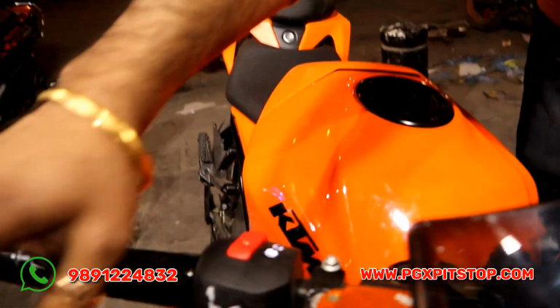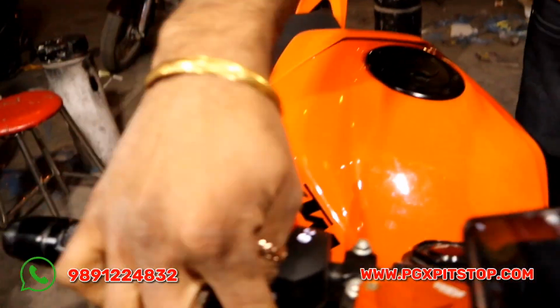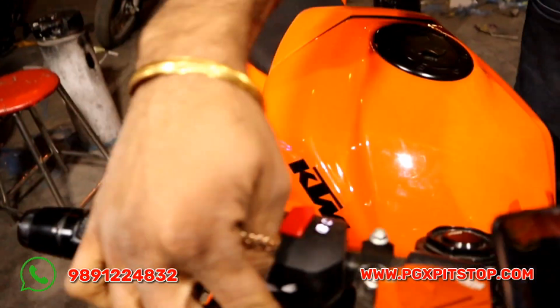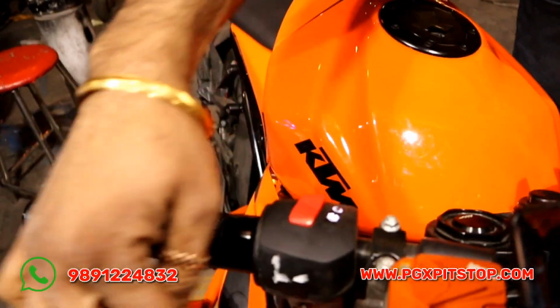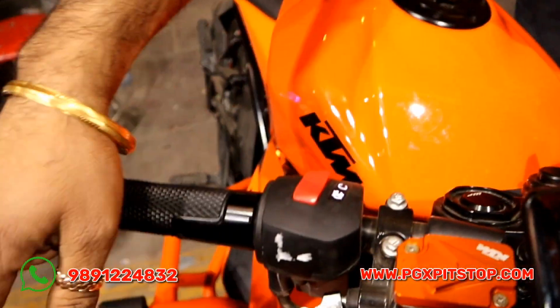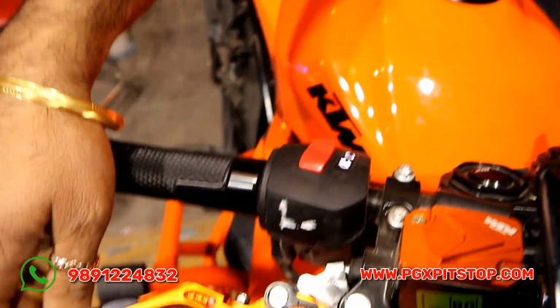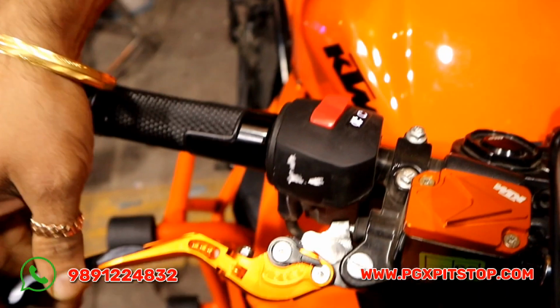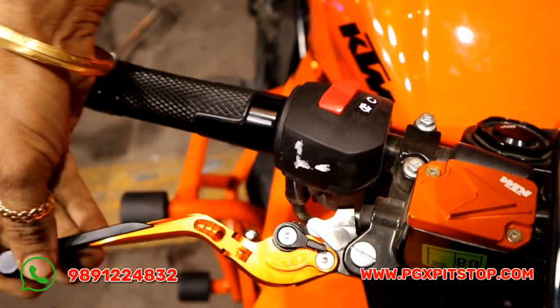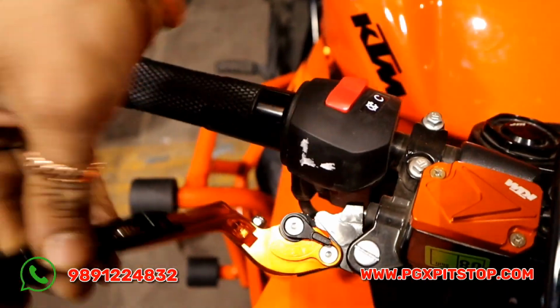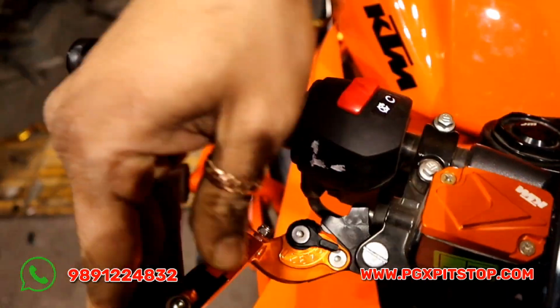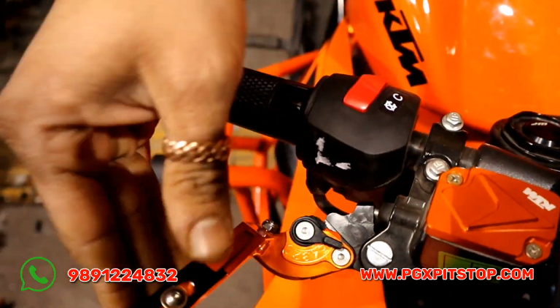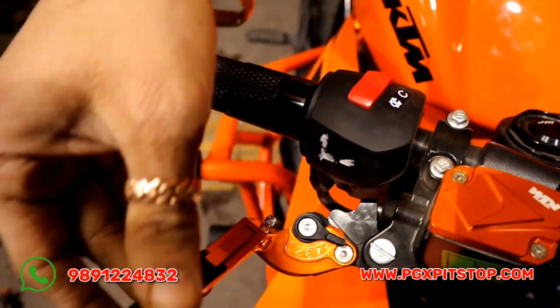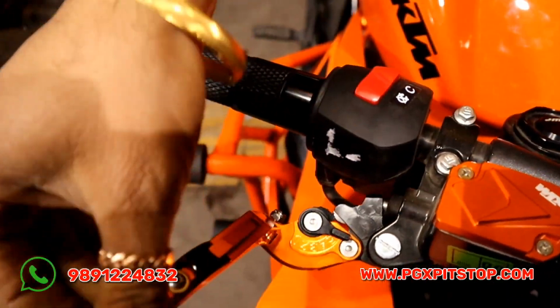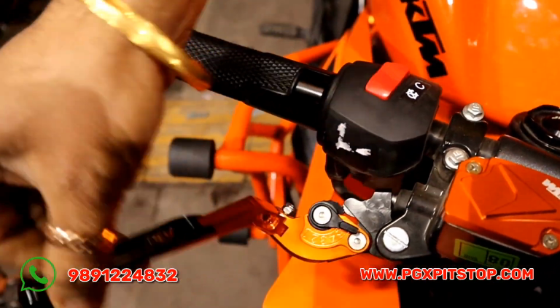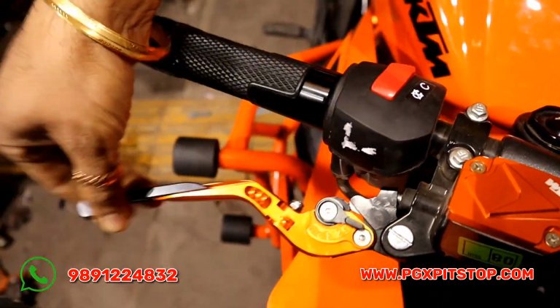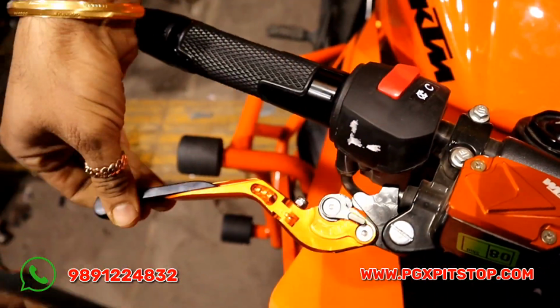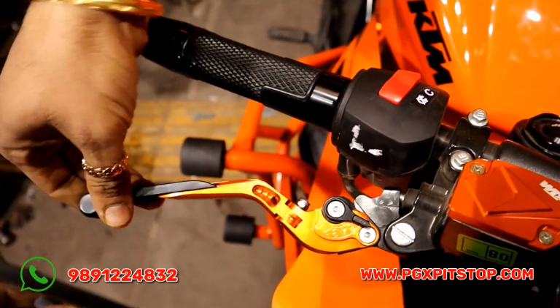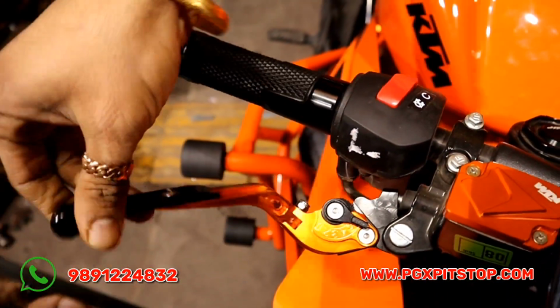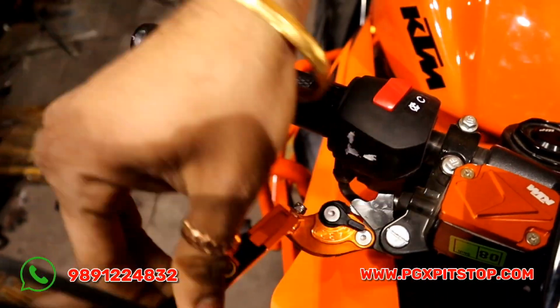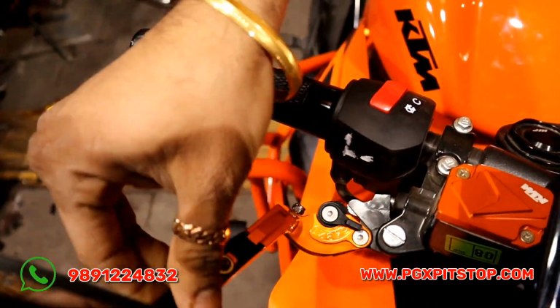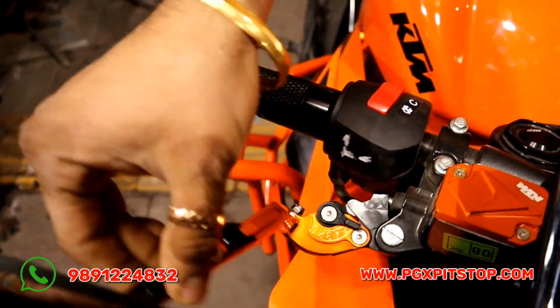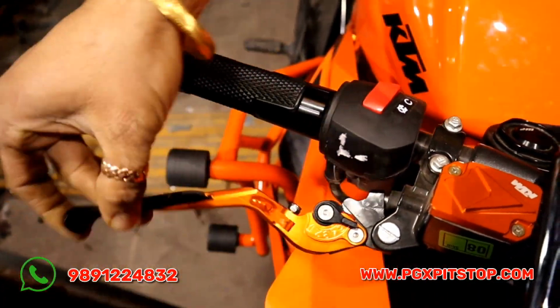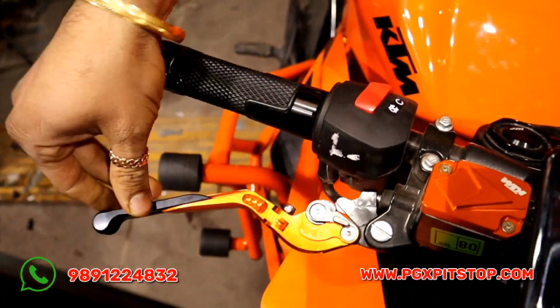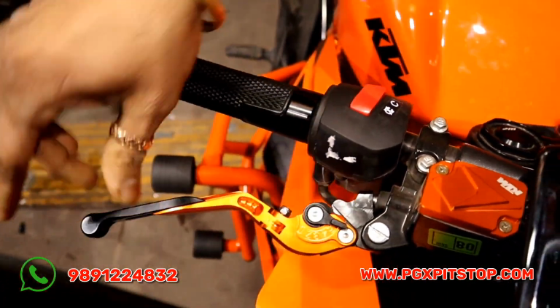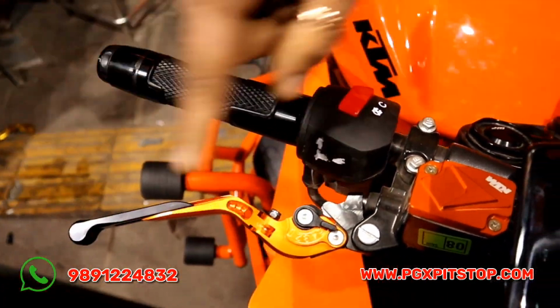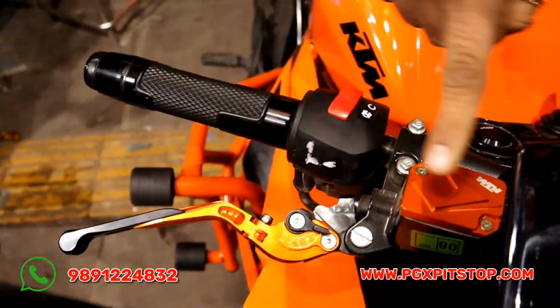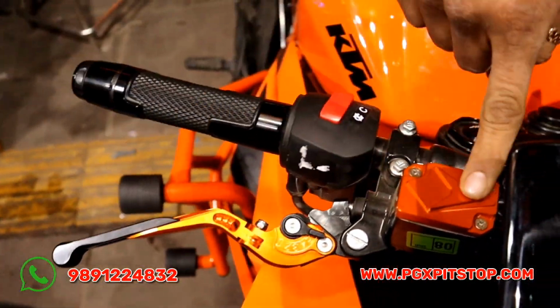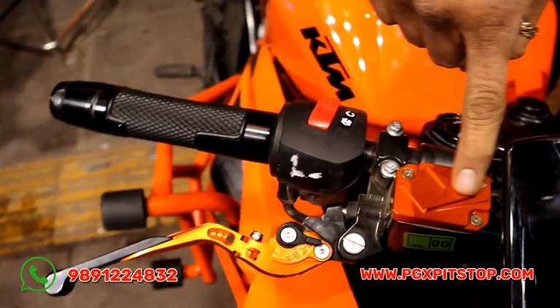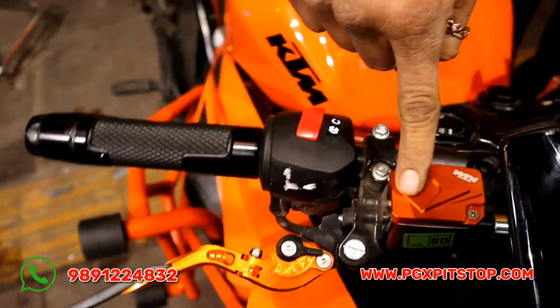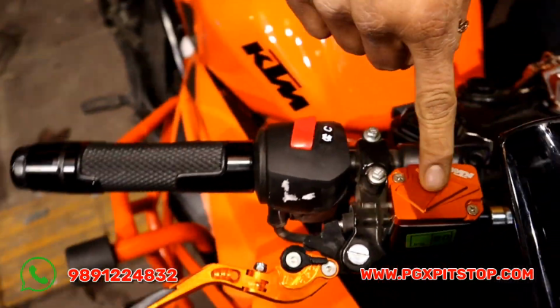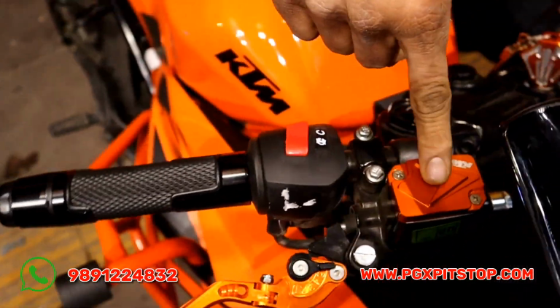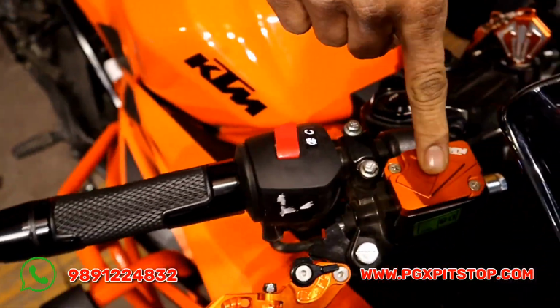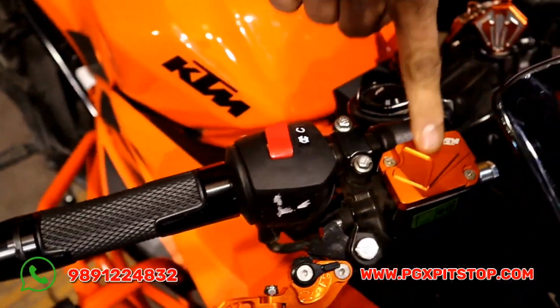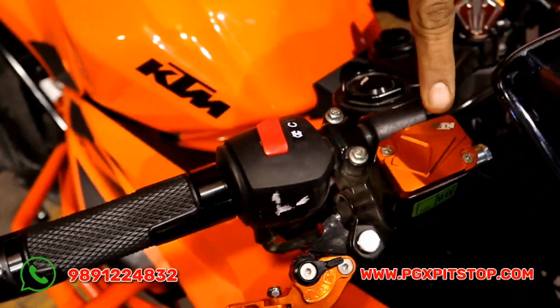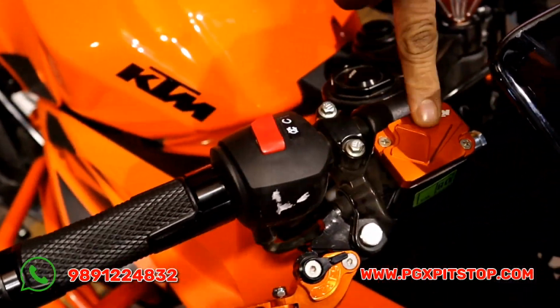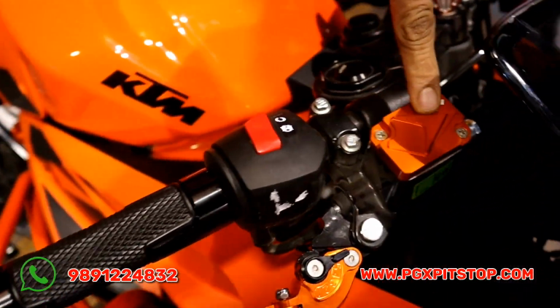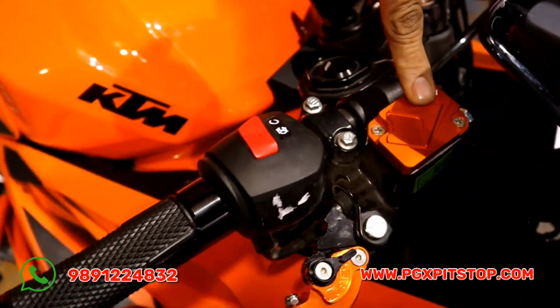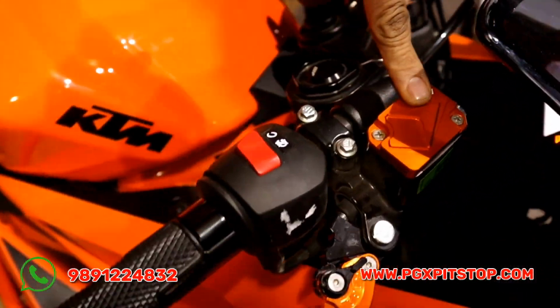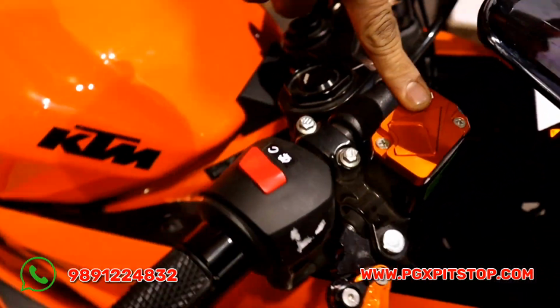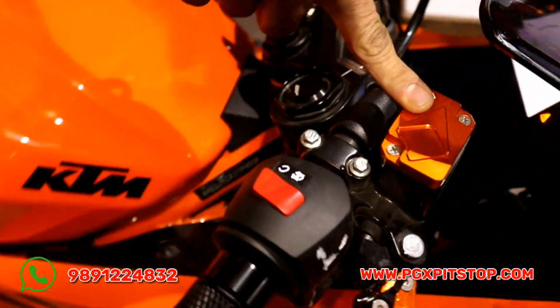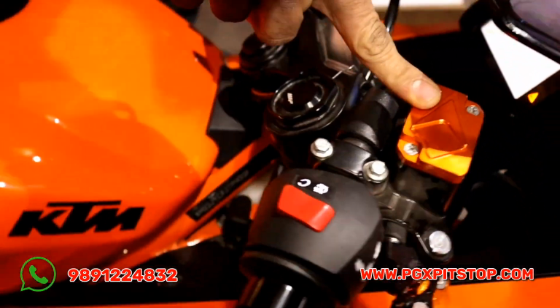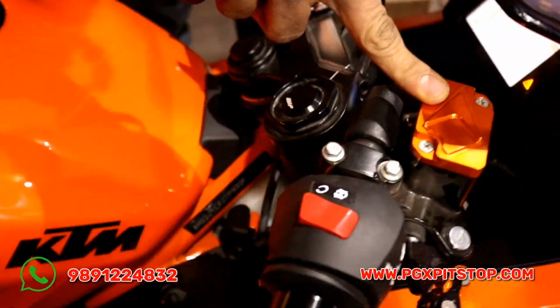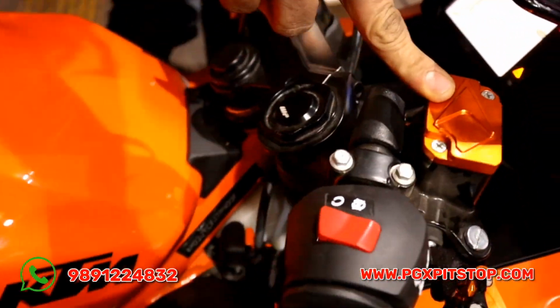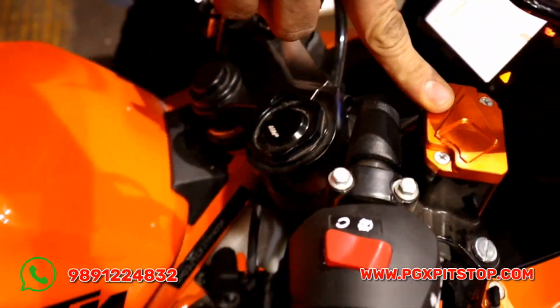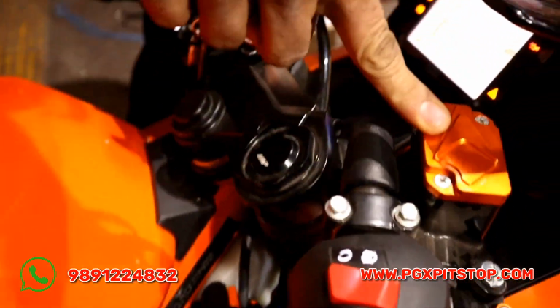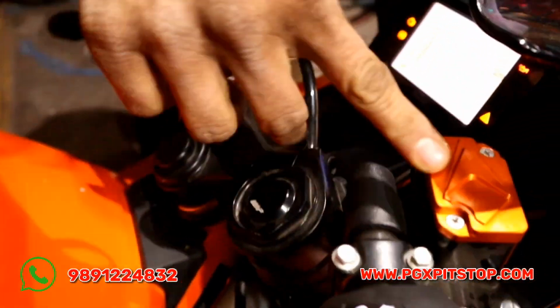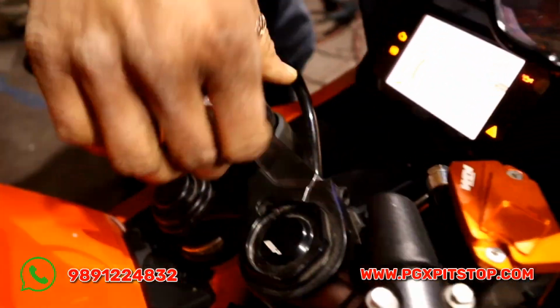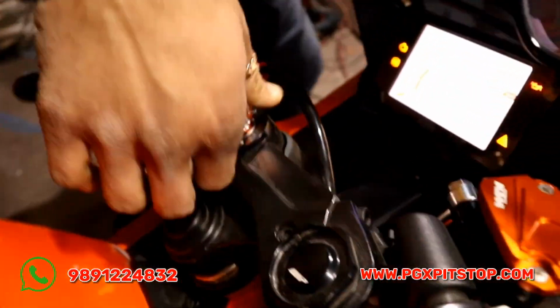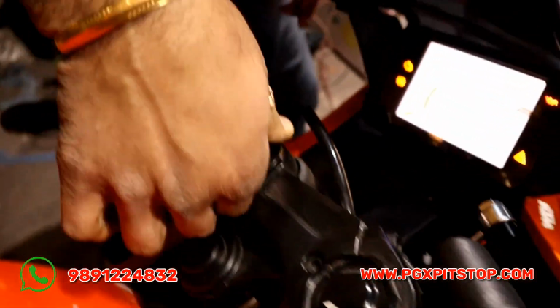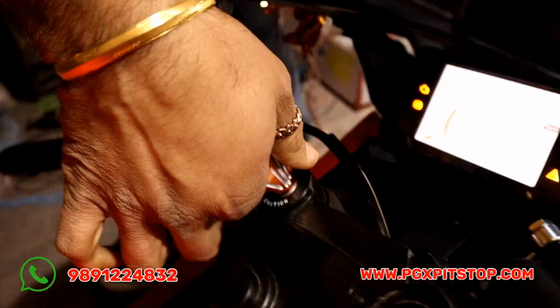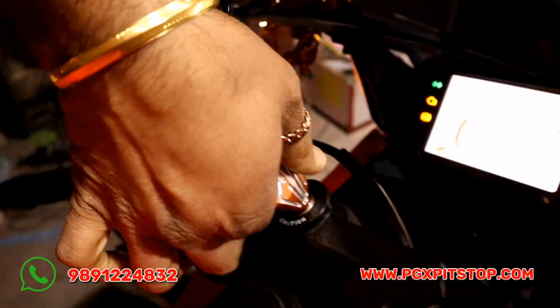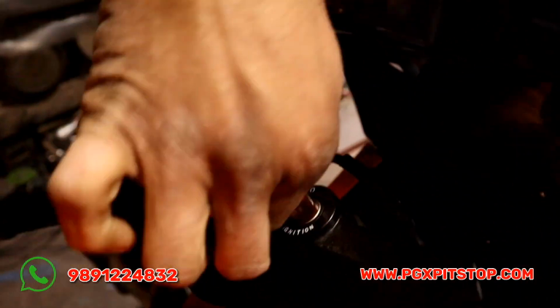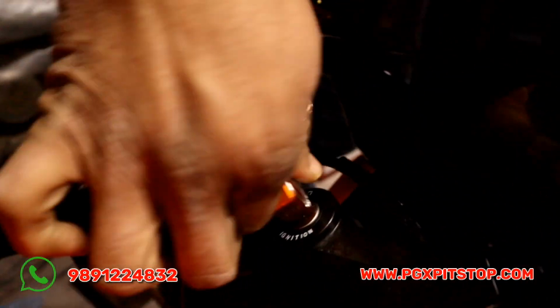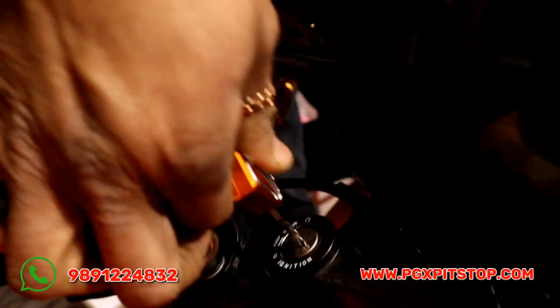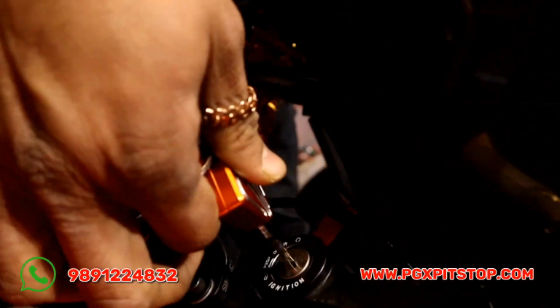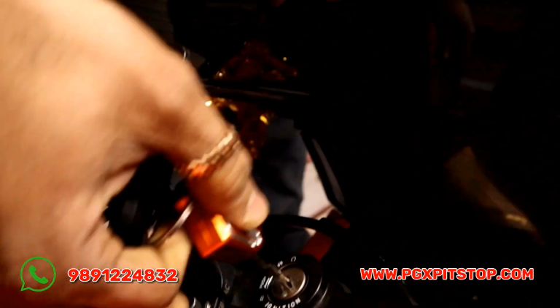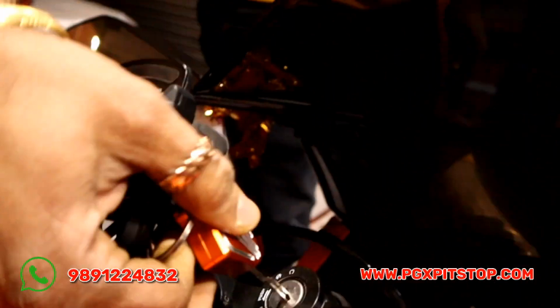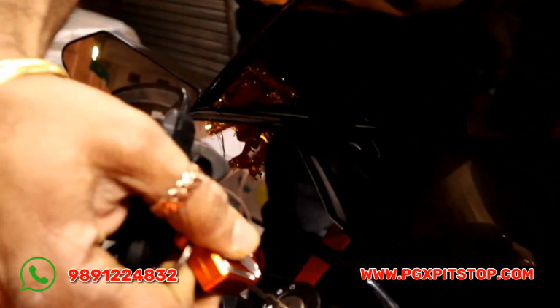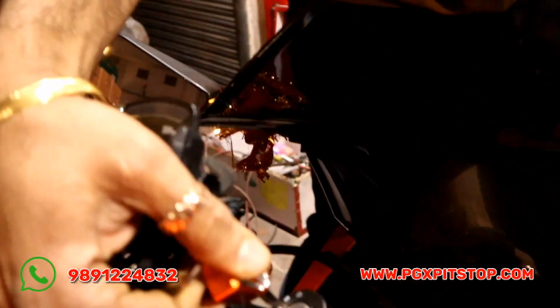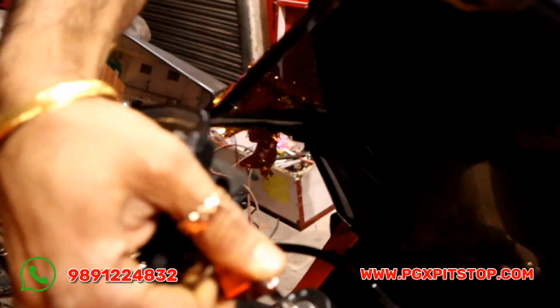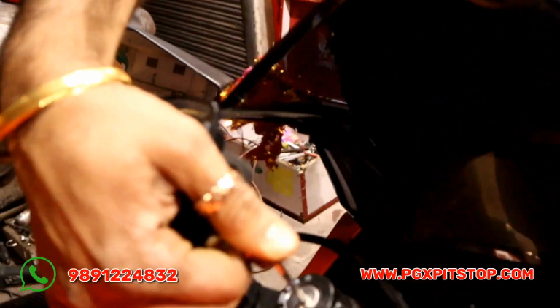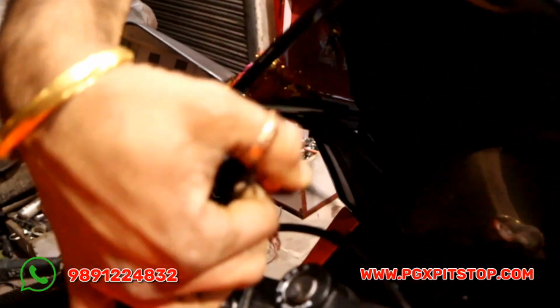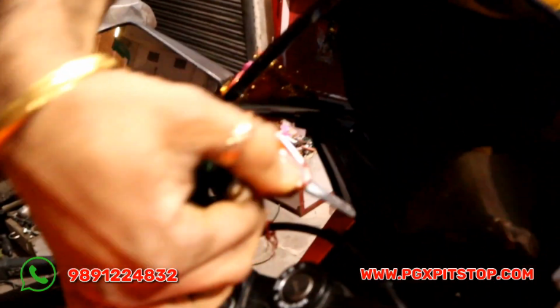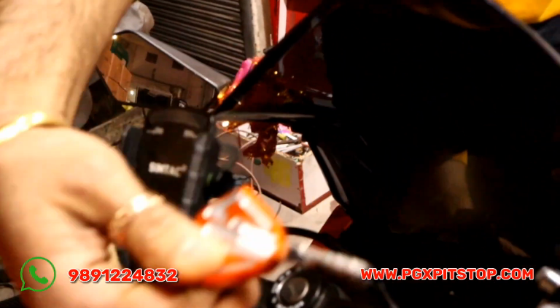This is the clutch and brake lever. This is the folding. This is the disc cap. This is the key cover.